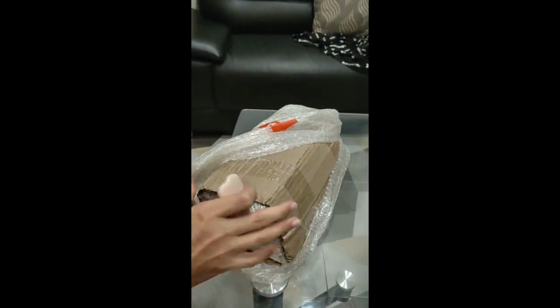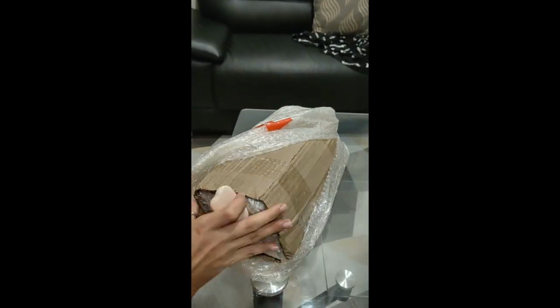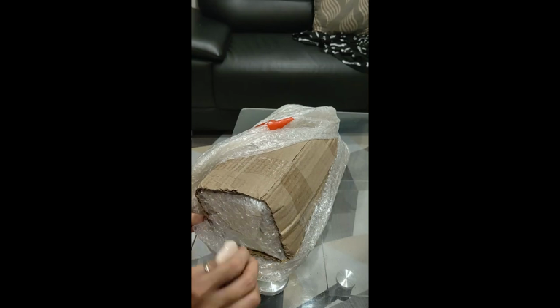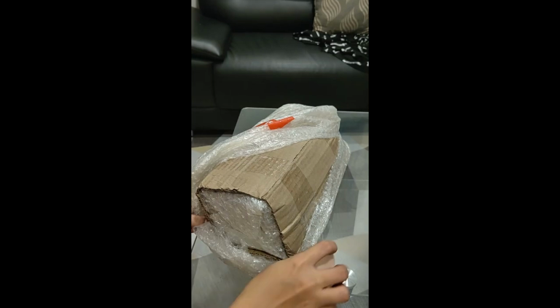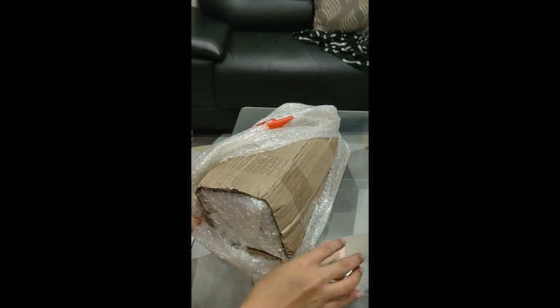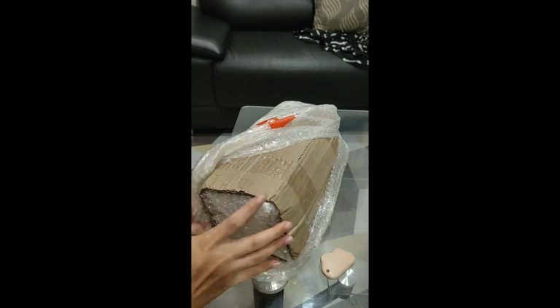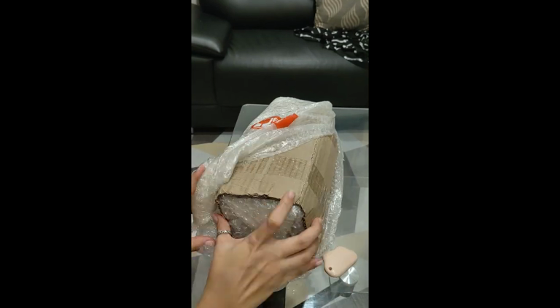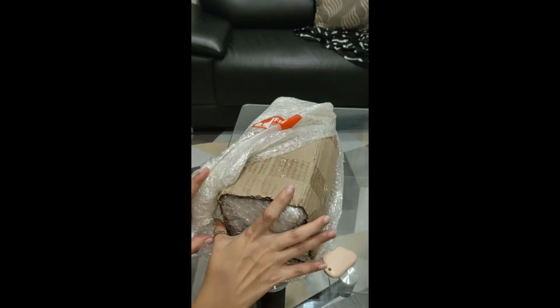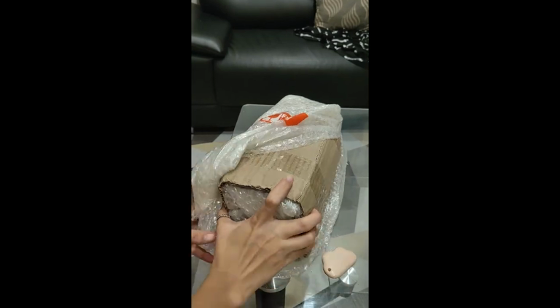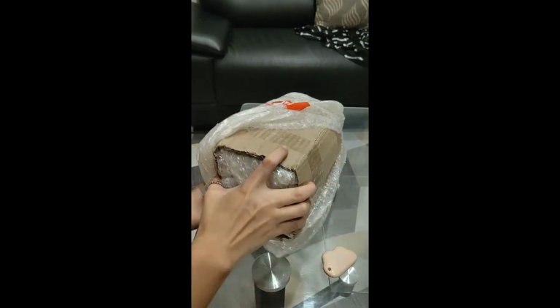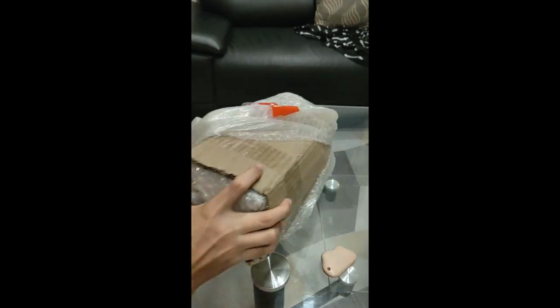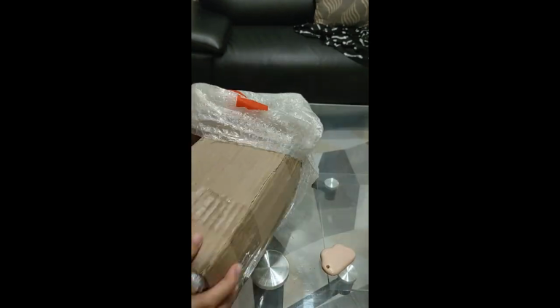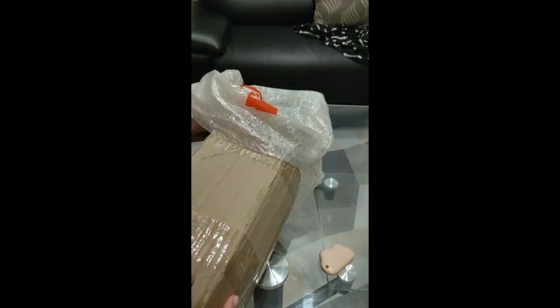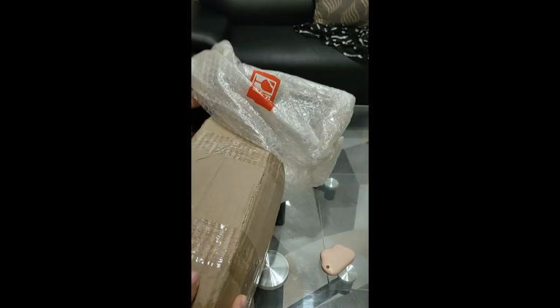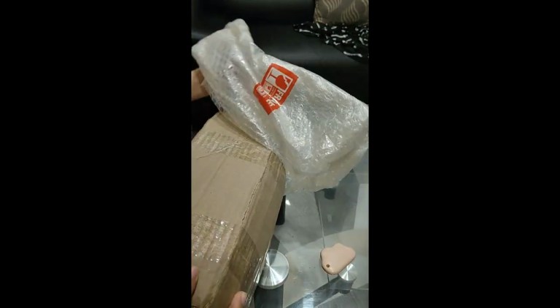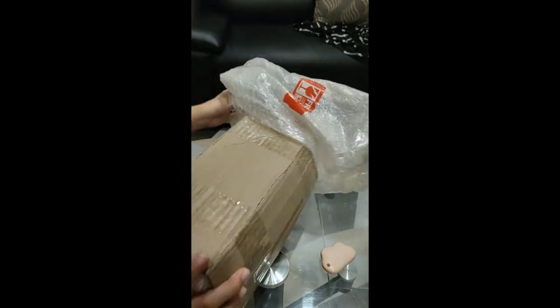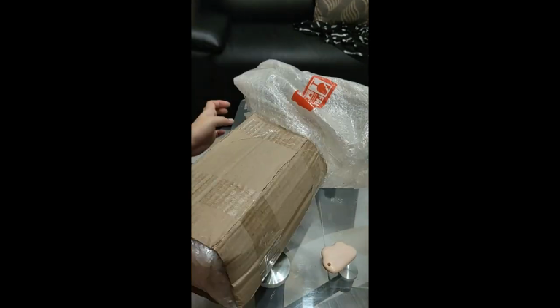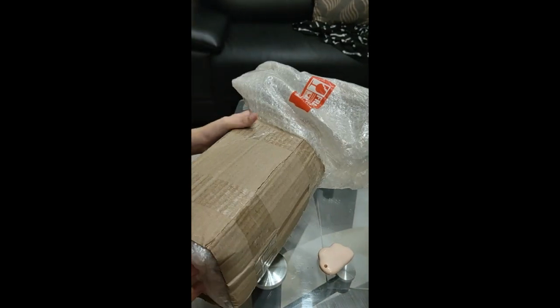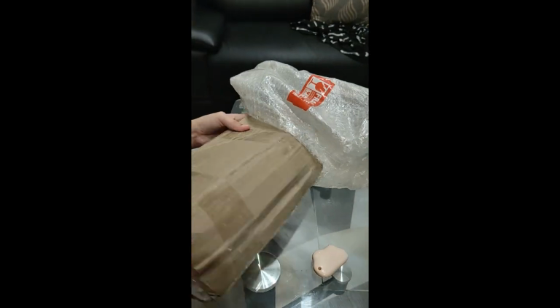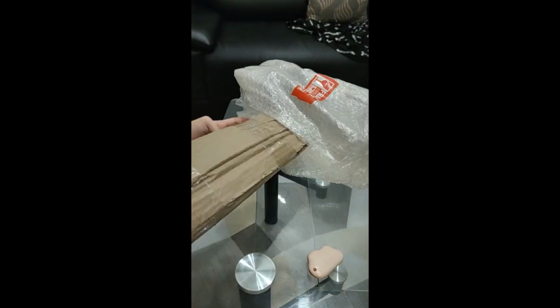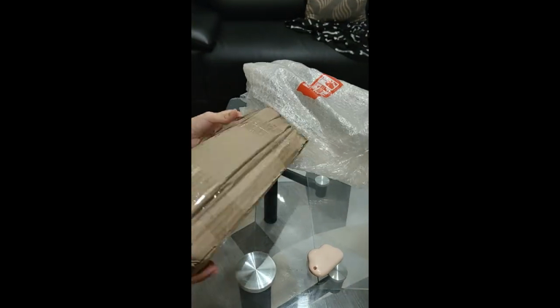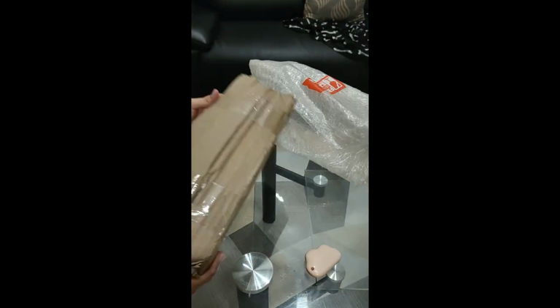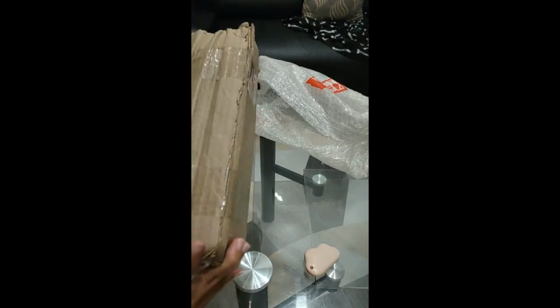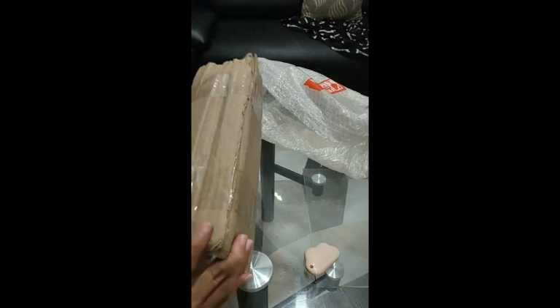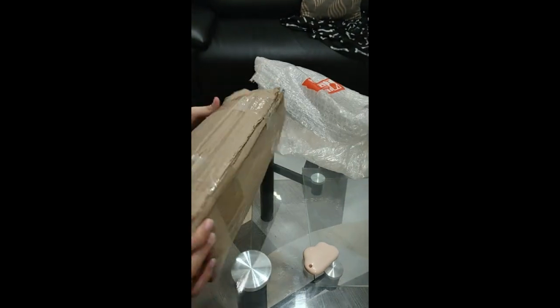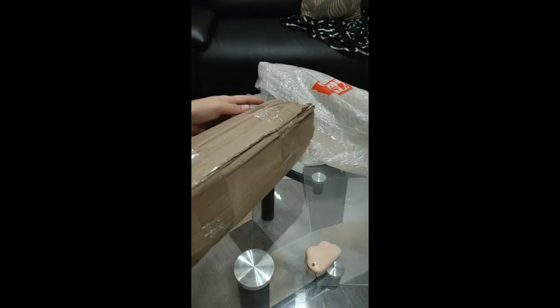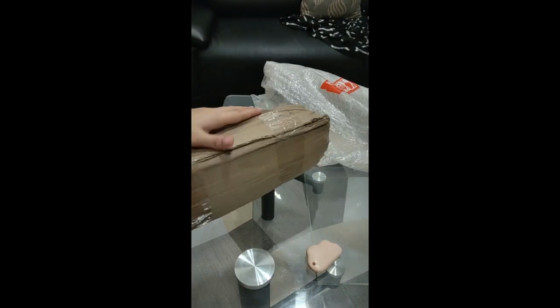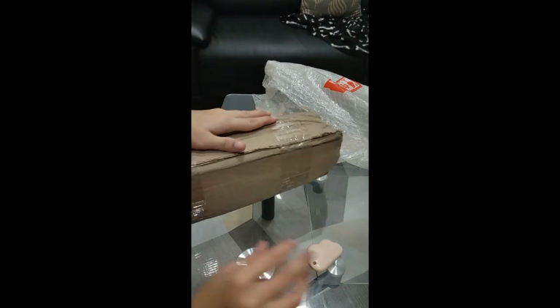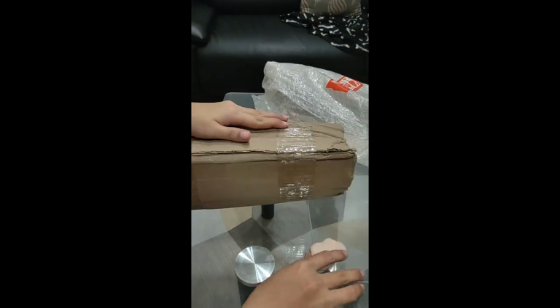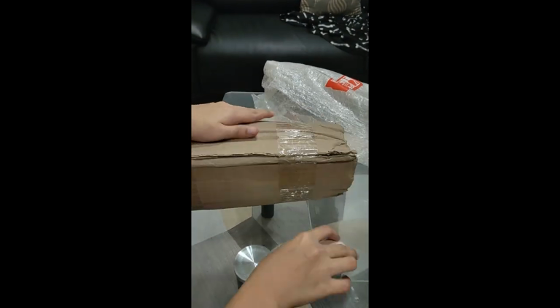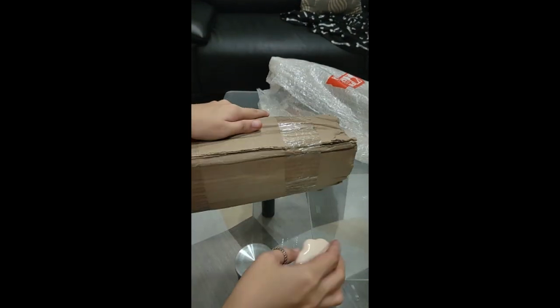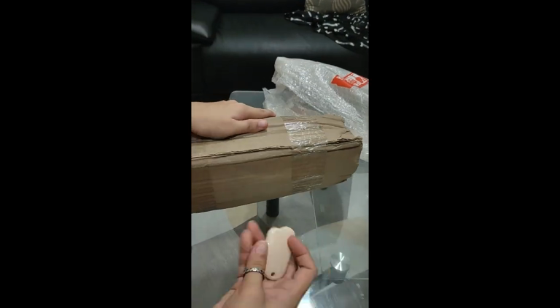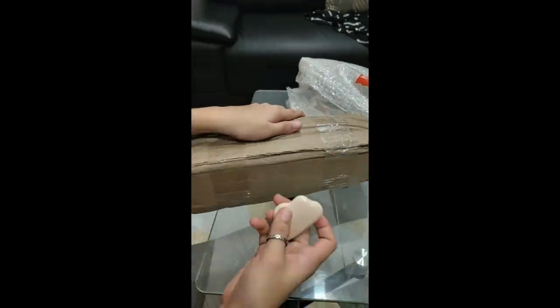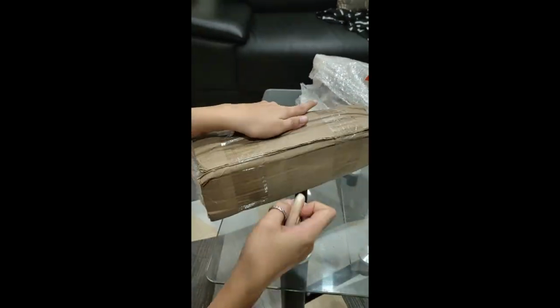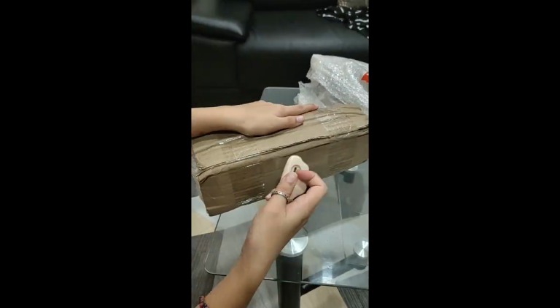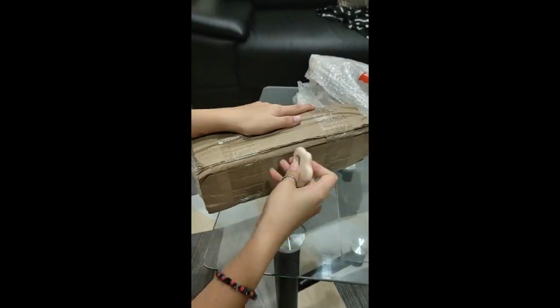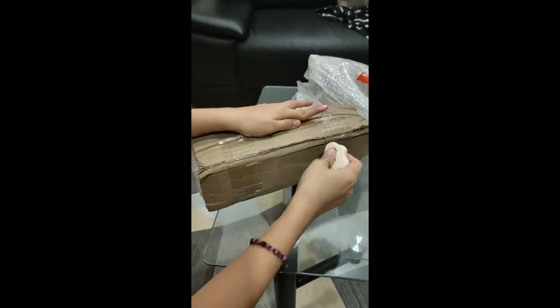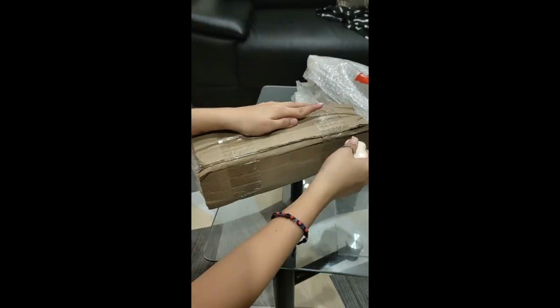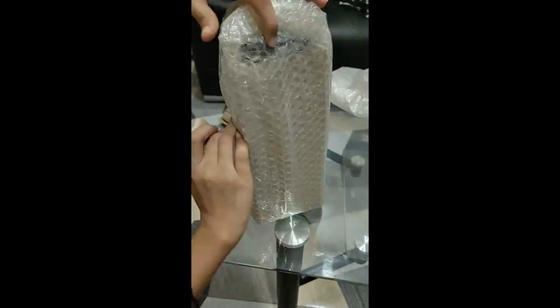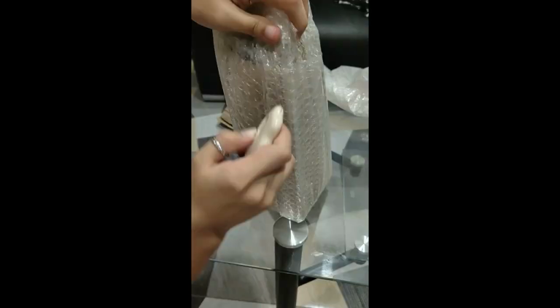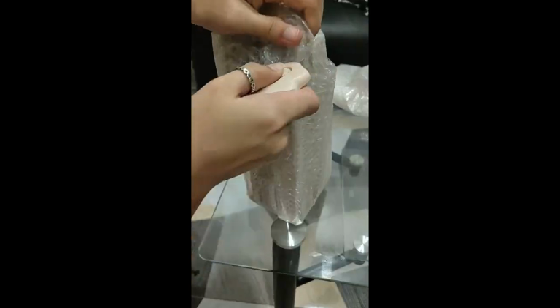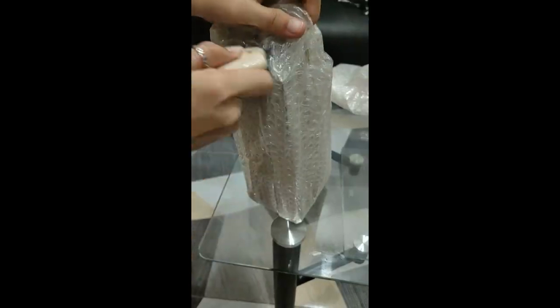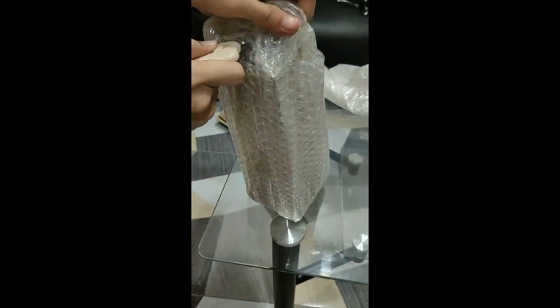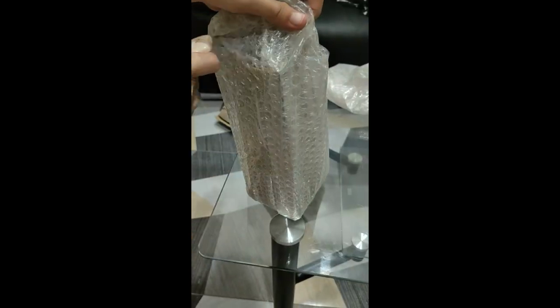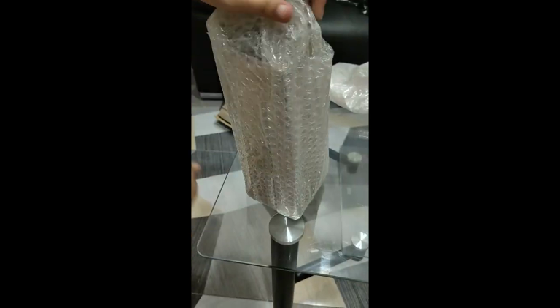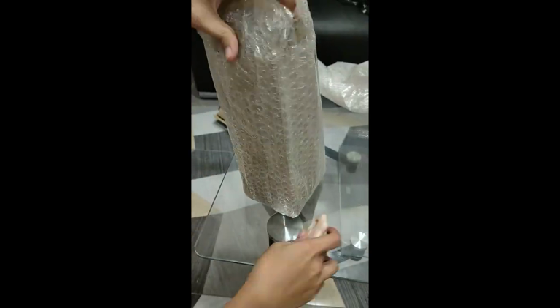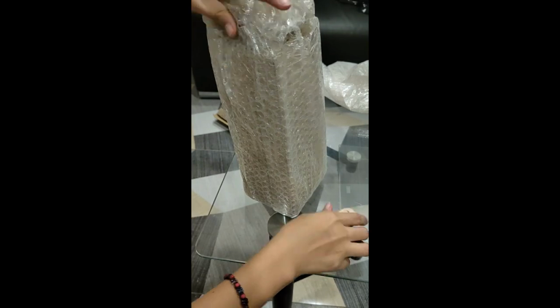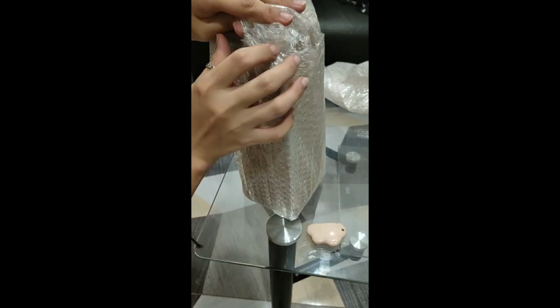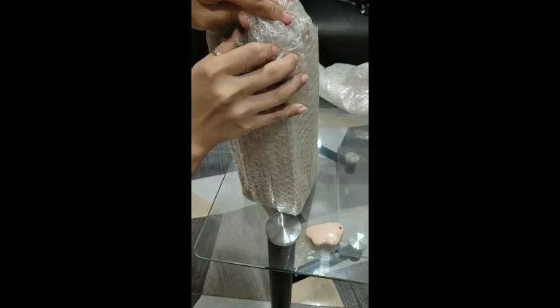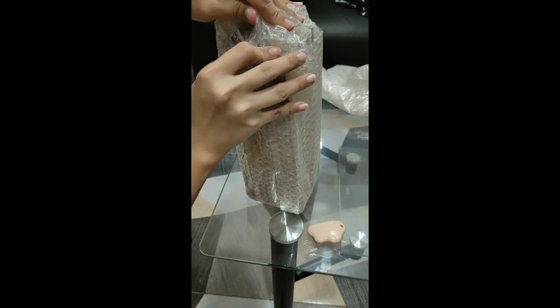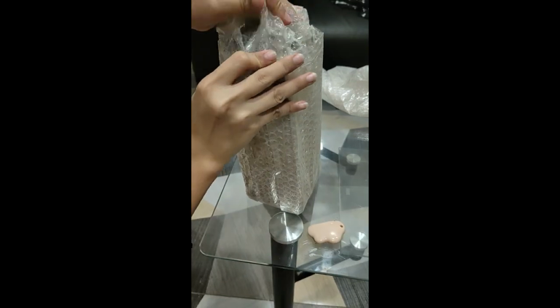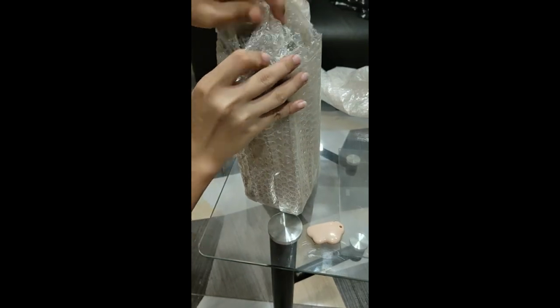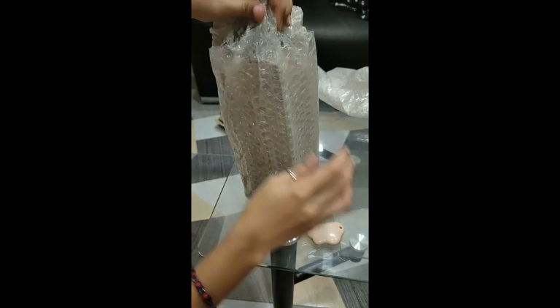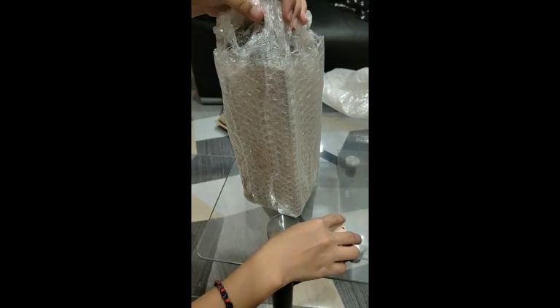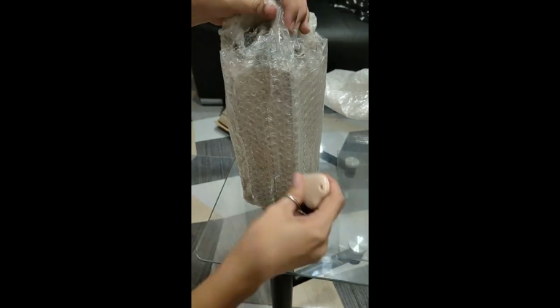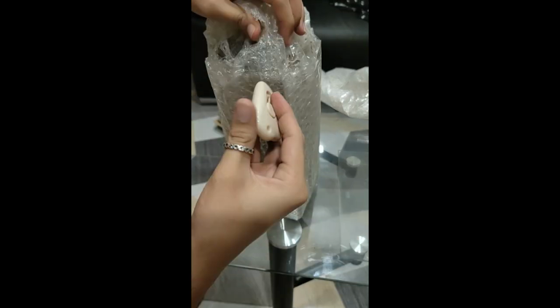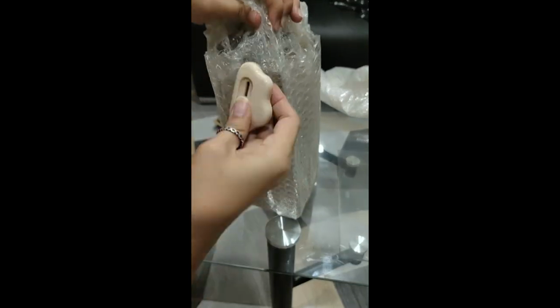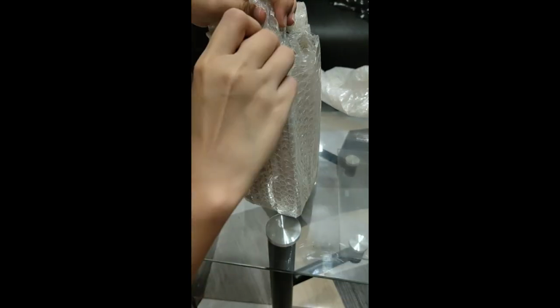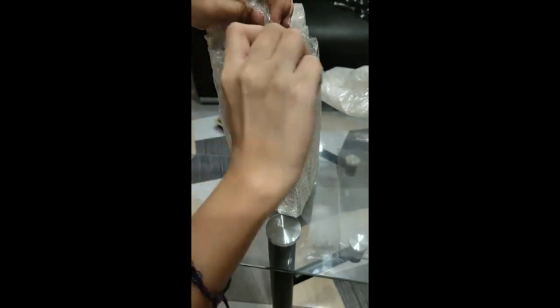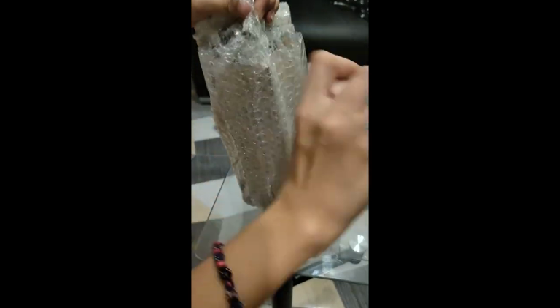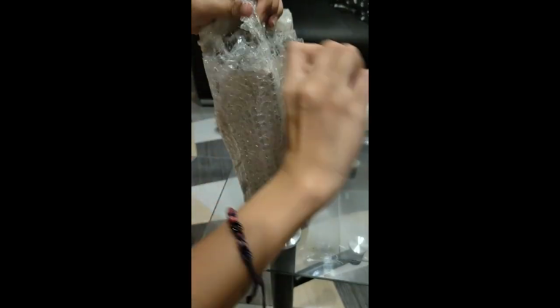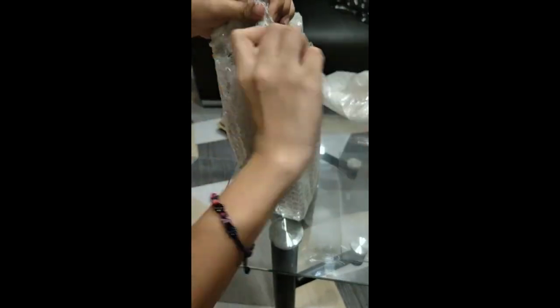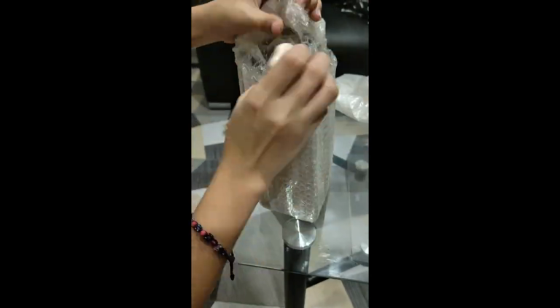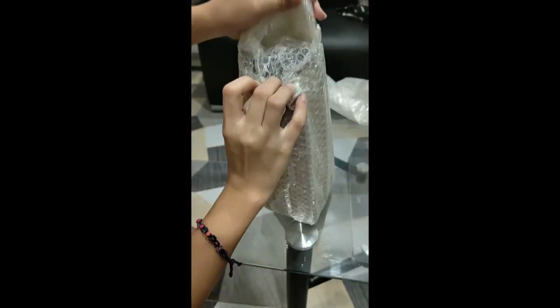I really like how they packed the mushroom because as you can see they packed it securely. I'm really excited to see what's inside of the main box.